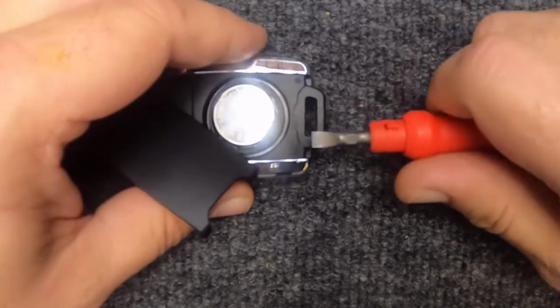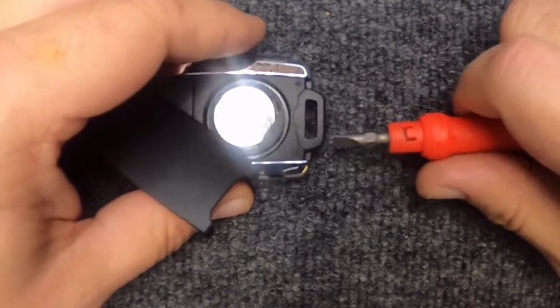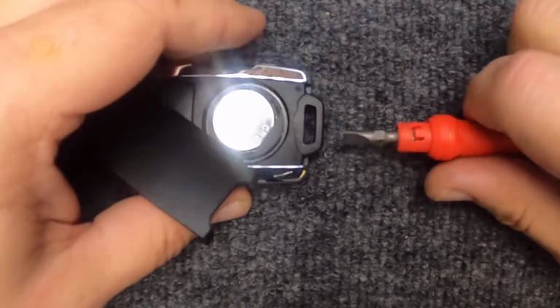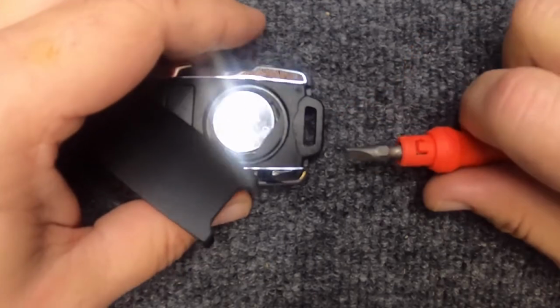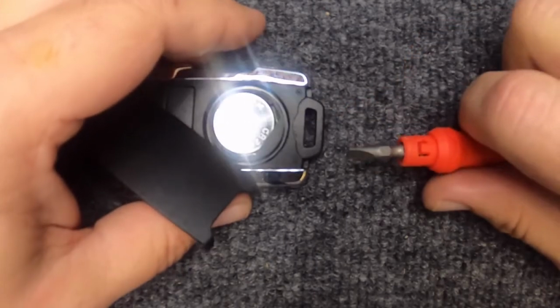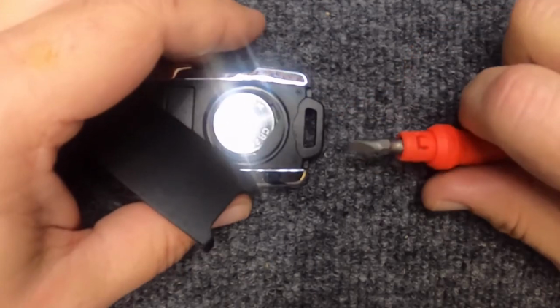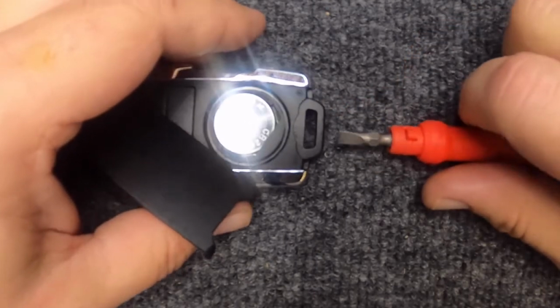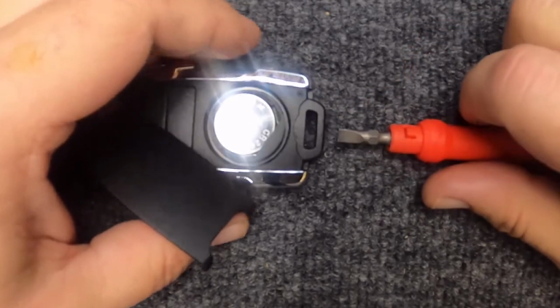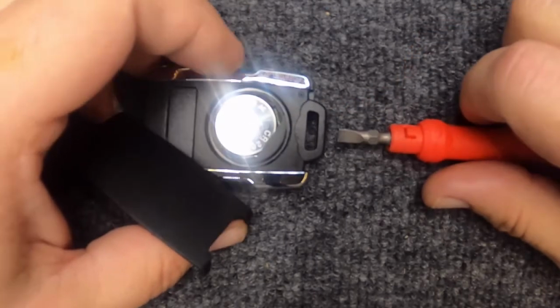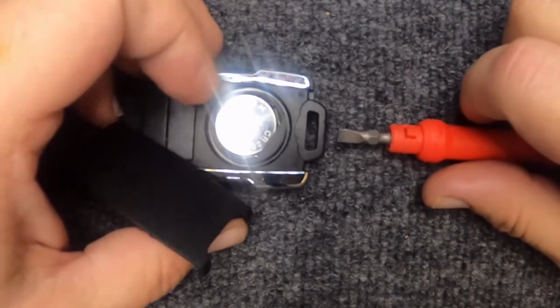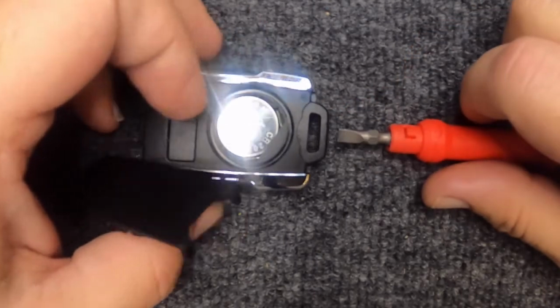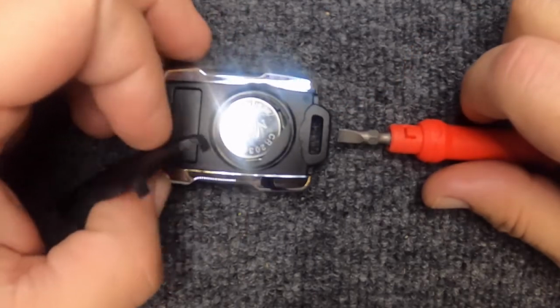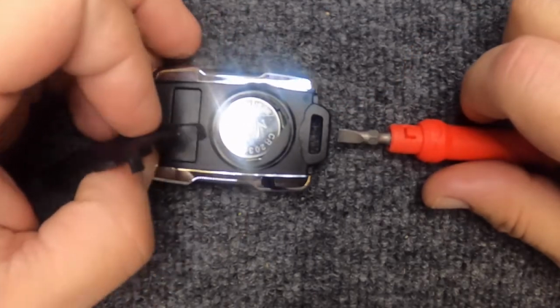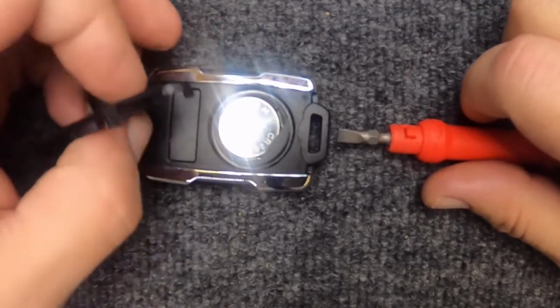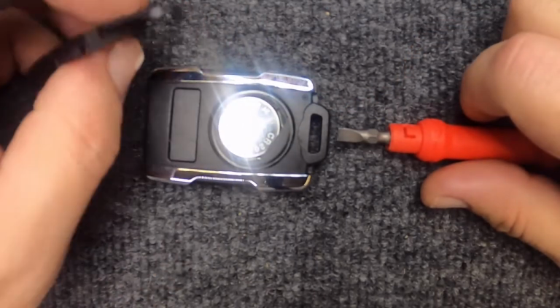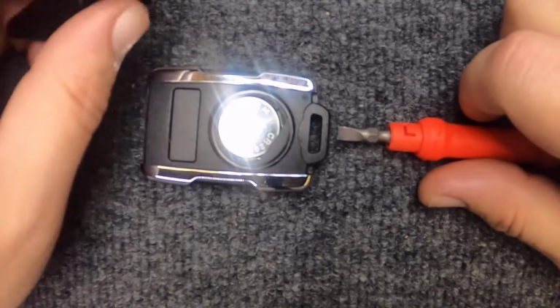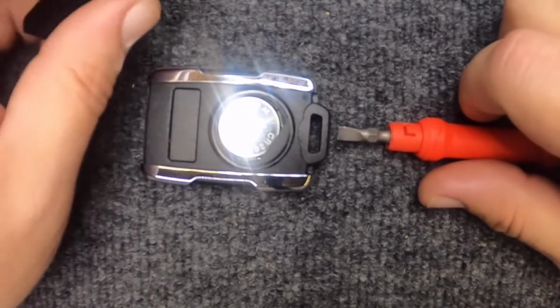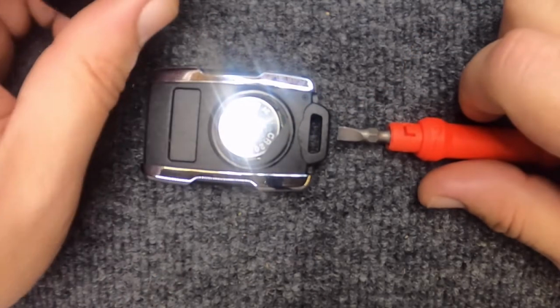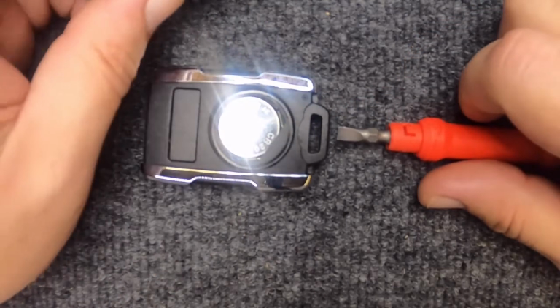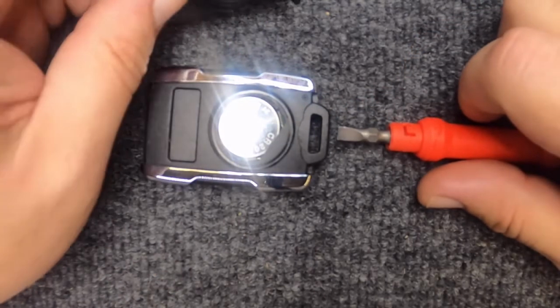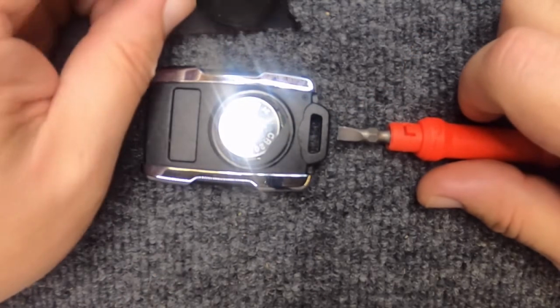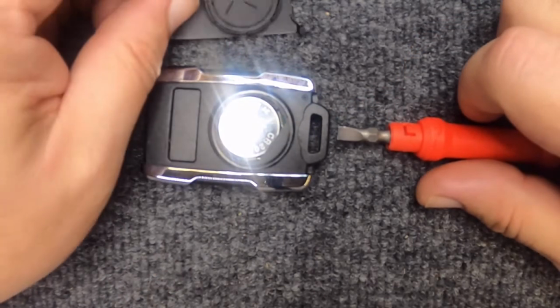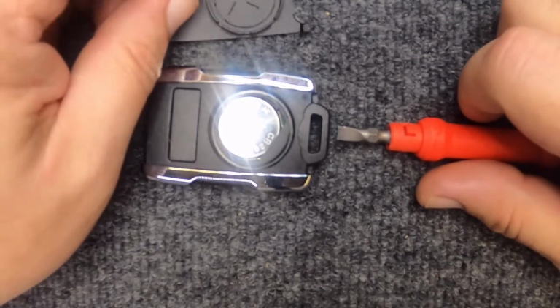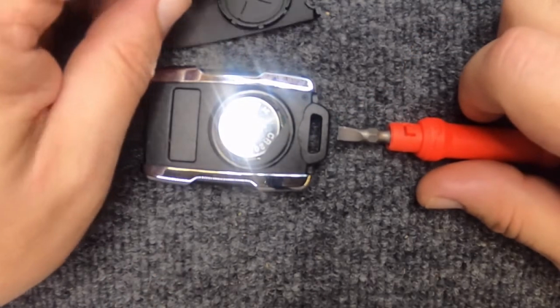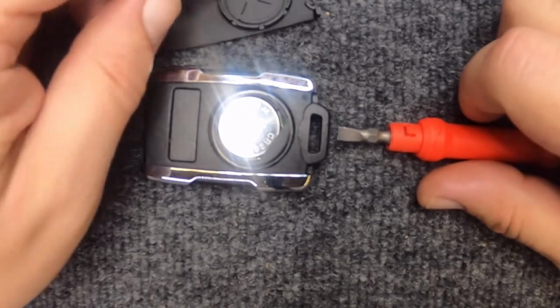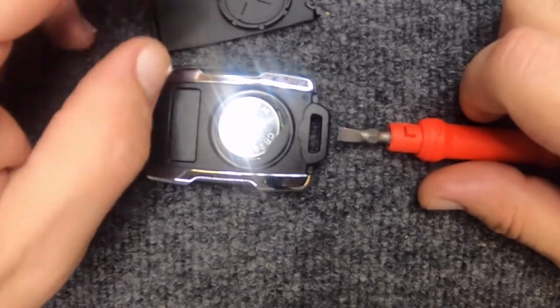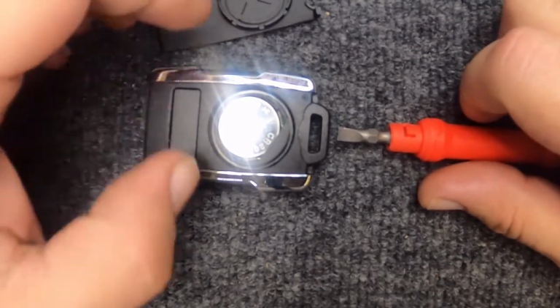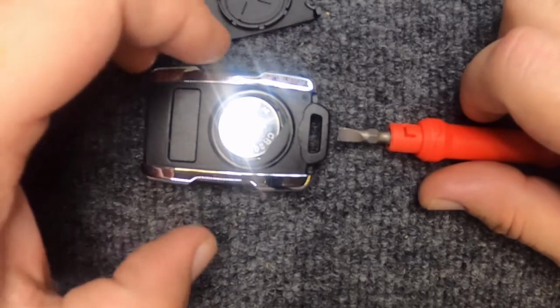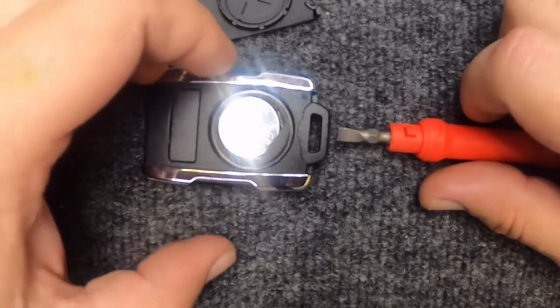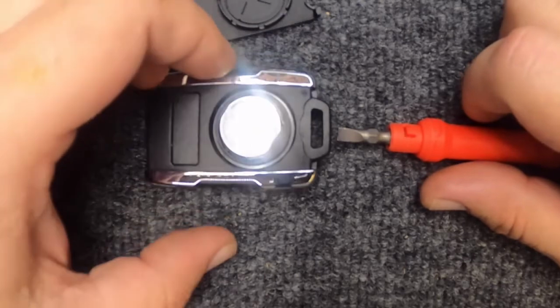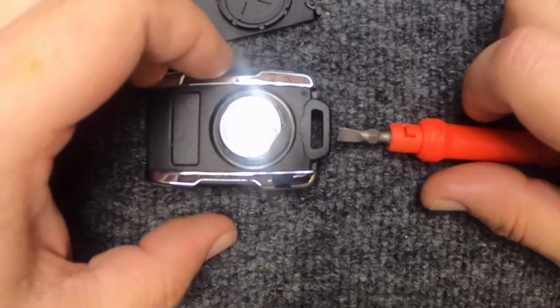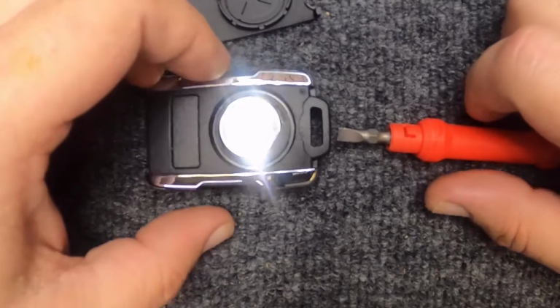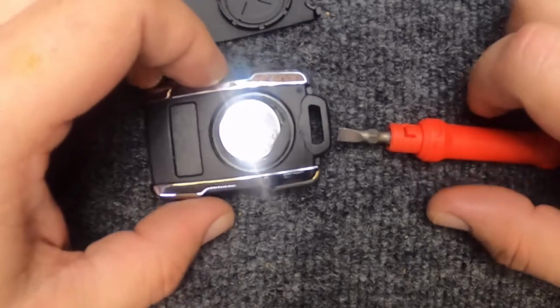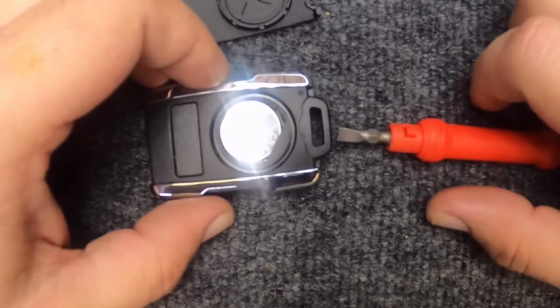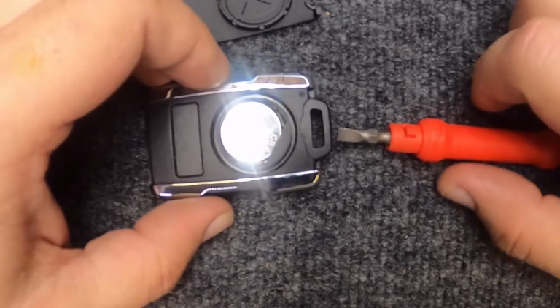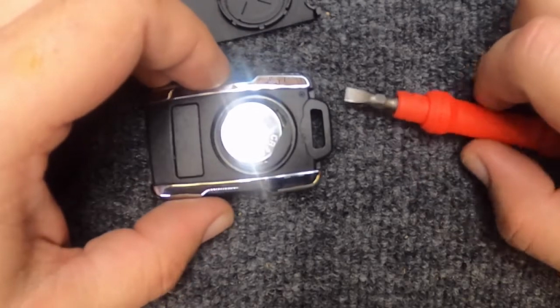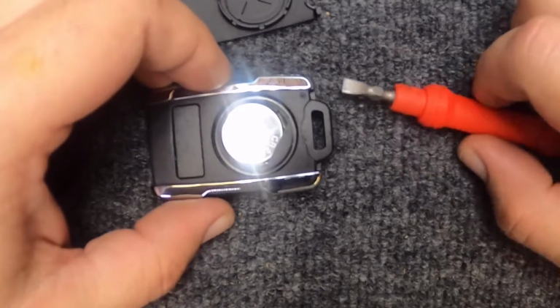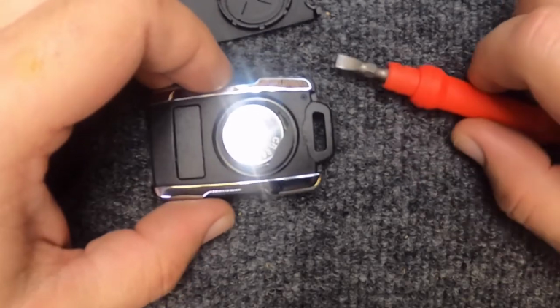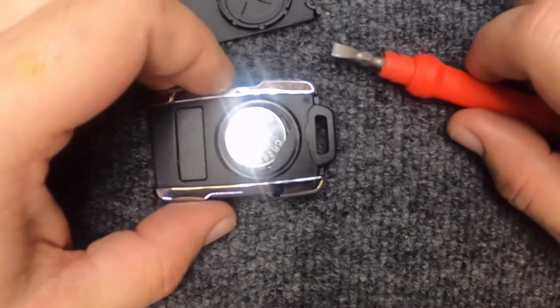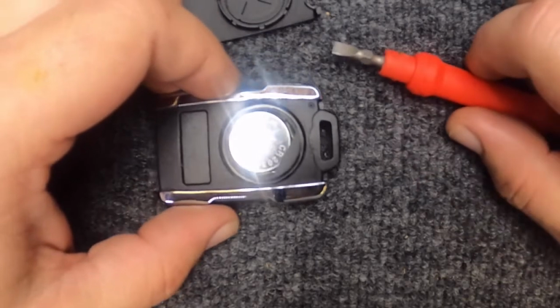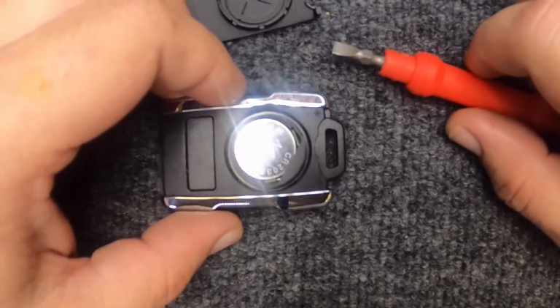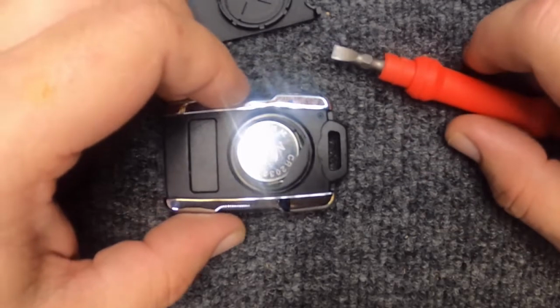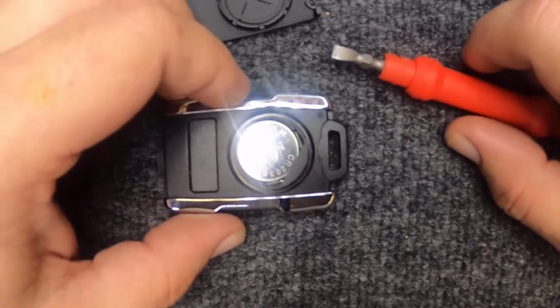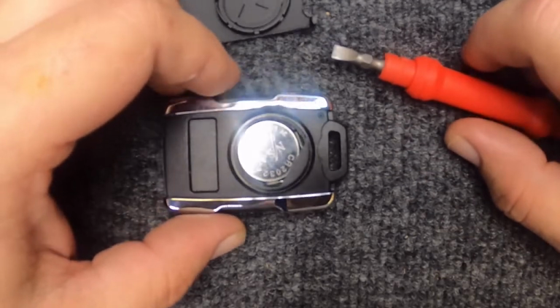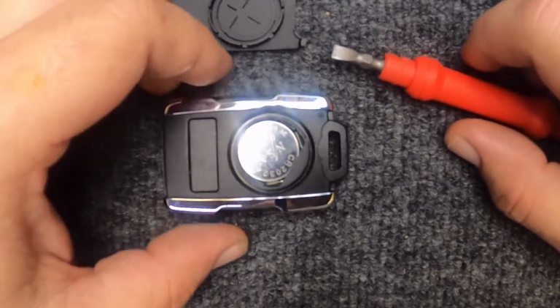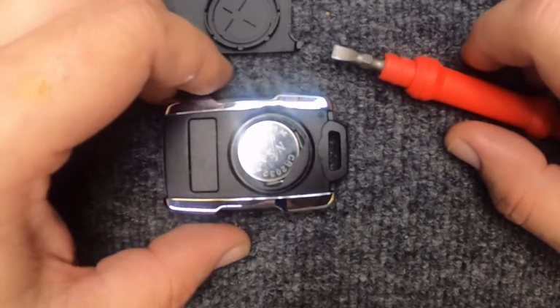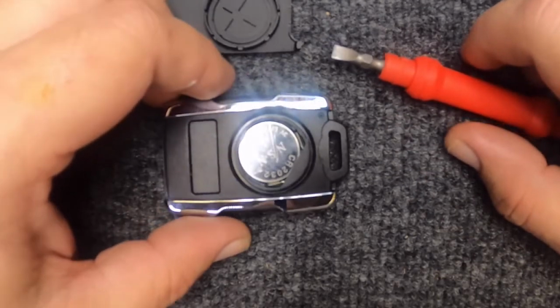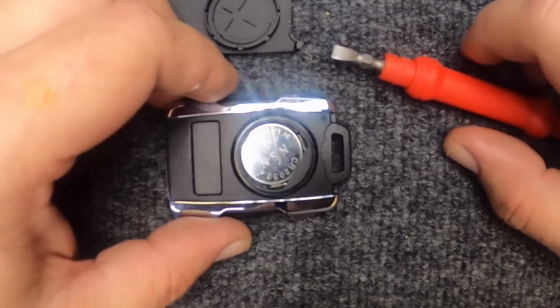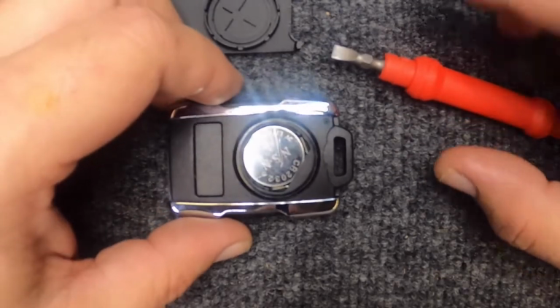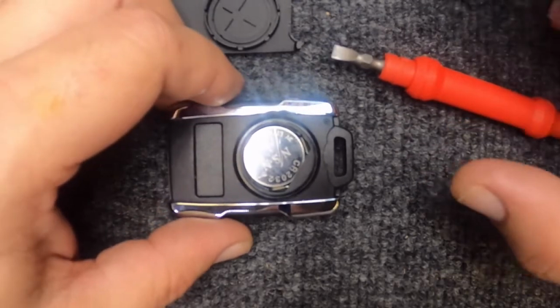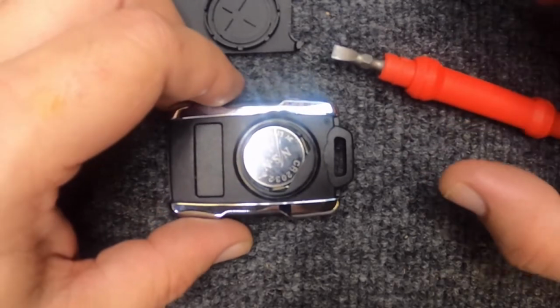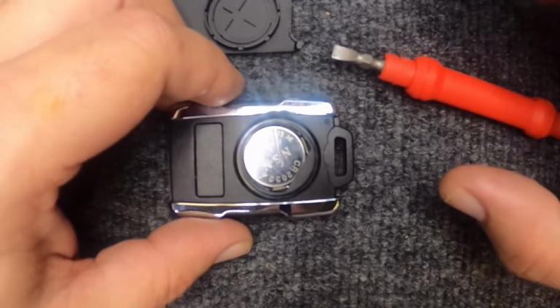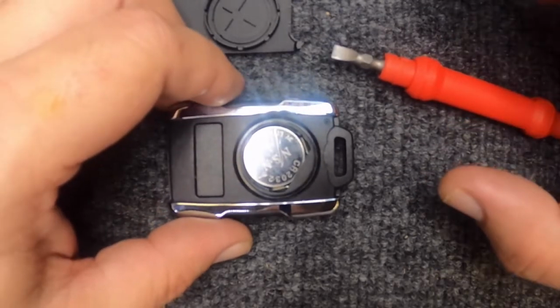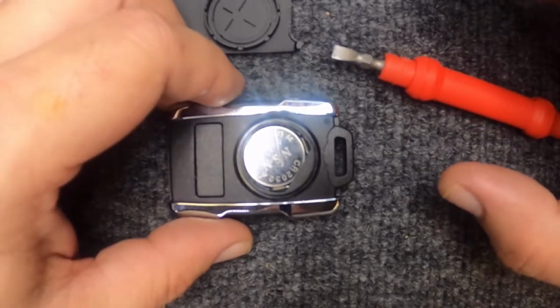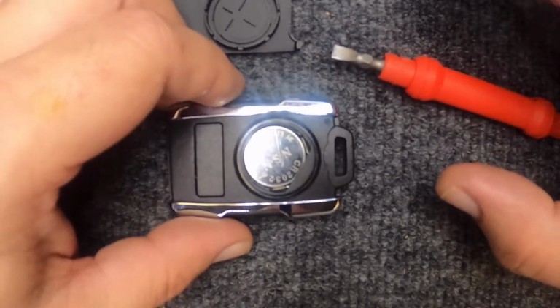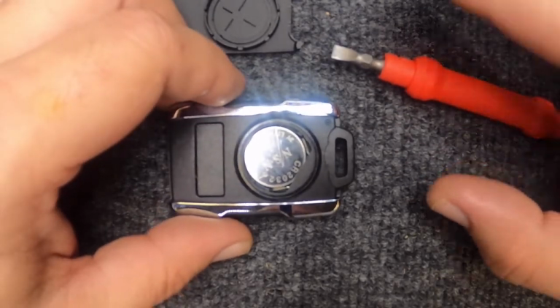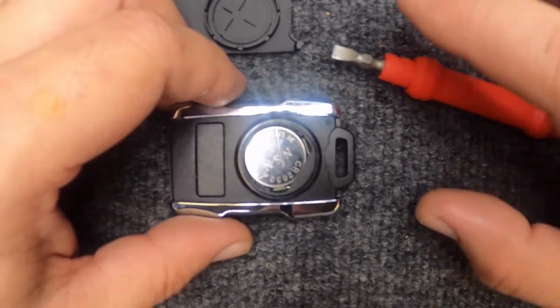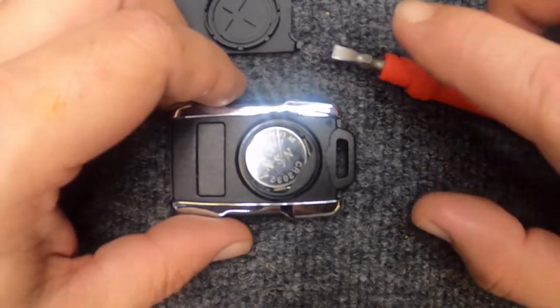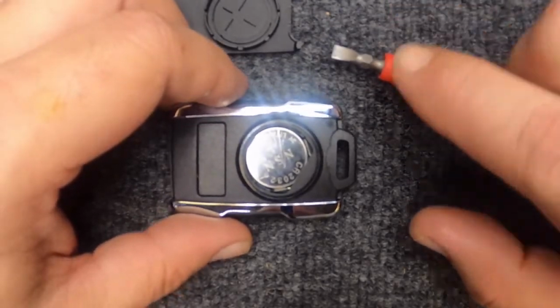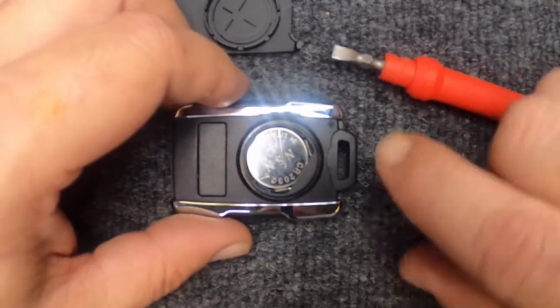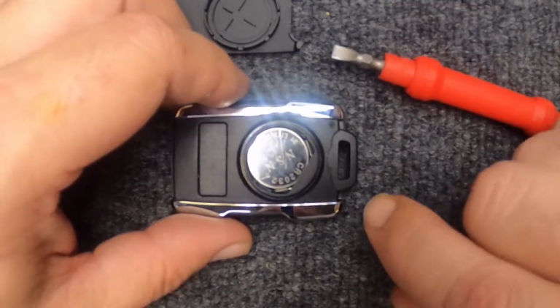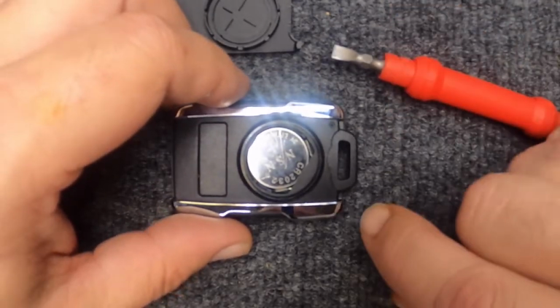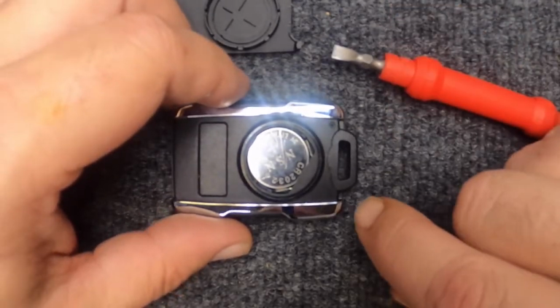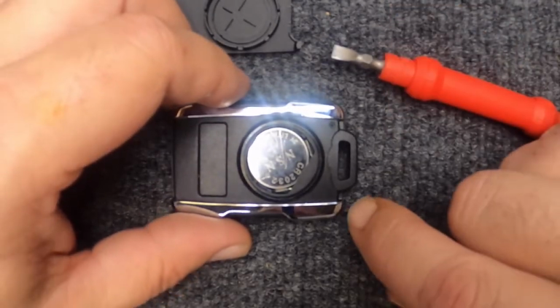The cover pops up. Go ahead and set it to the side. You will need a CR2032 battery to do this task.